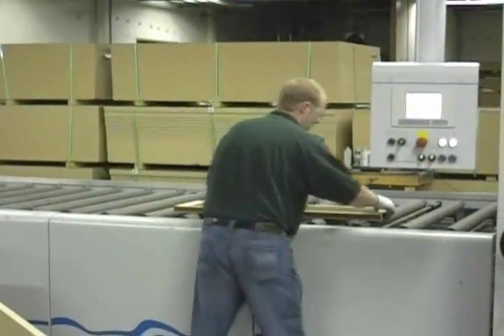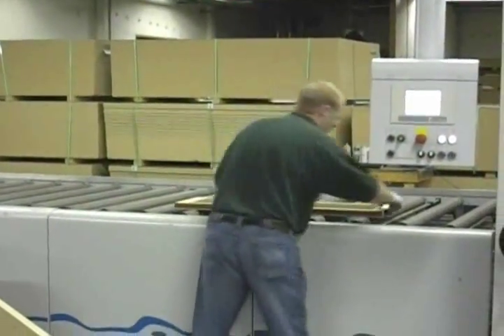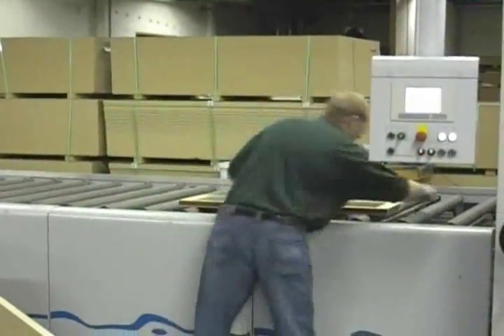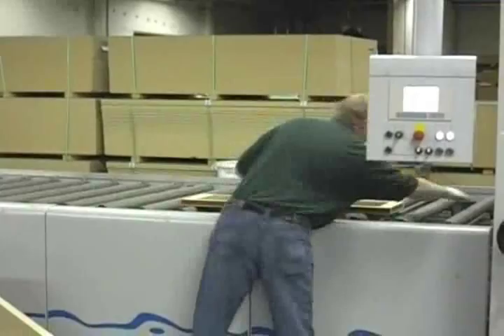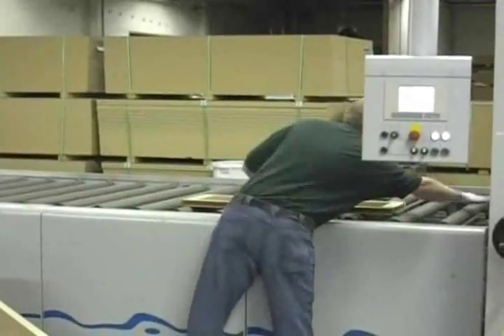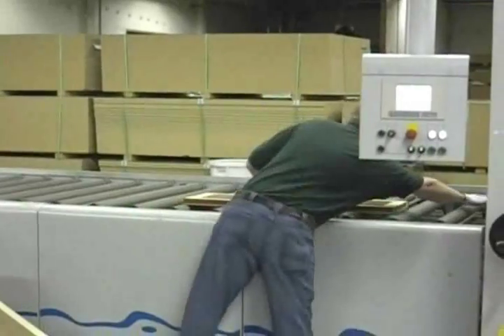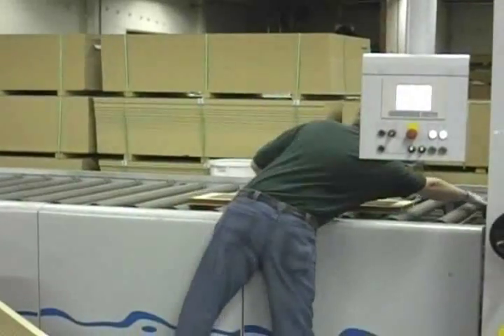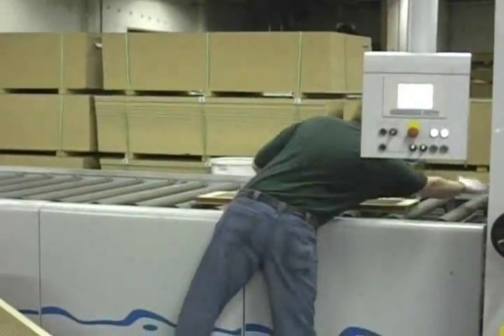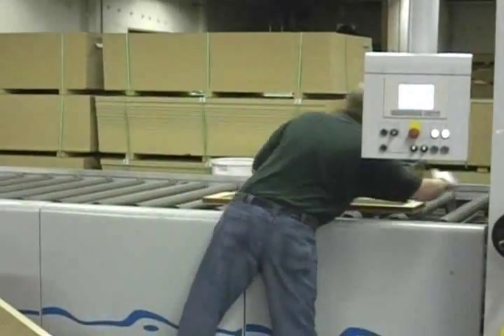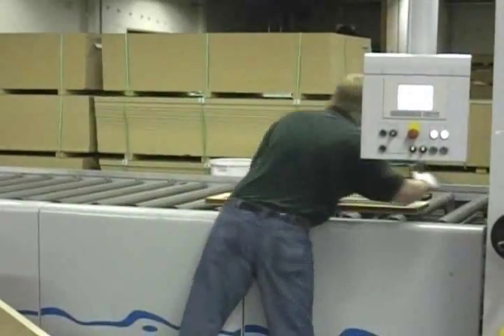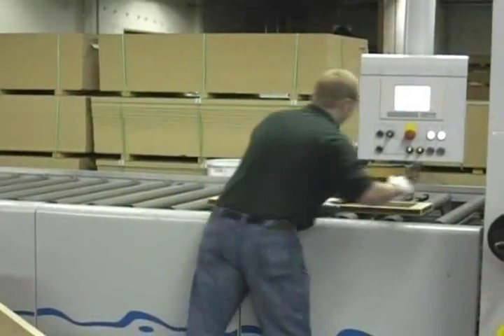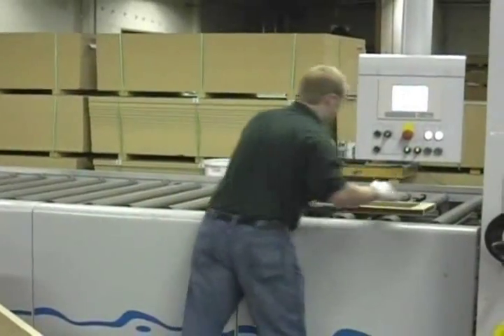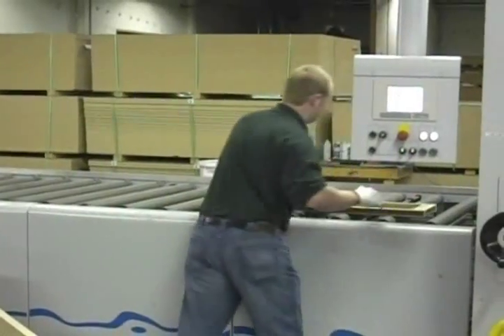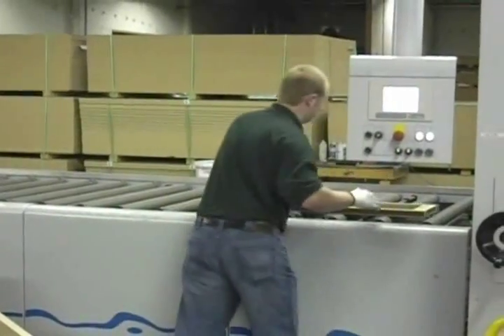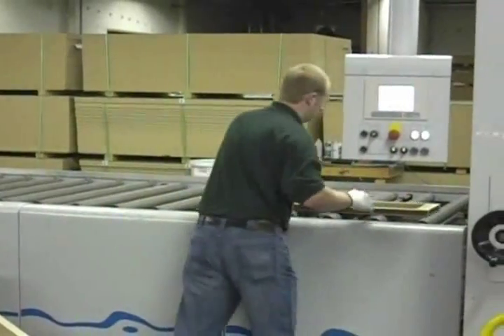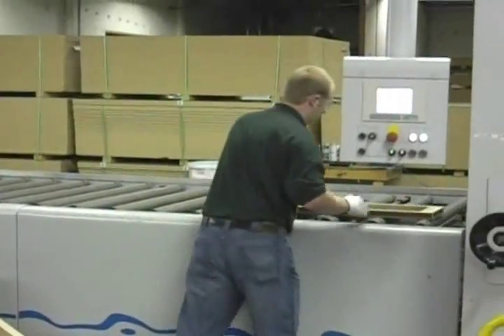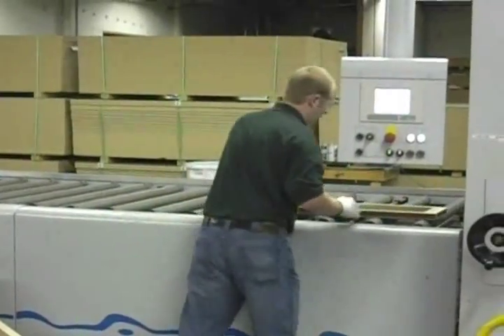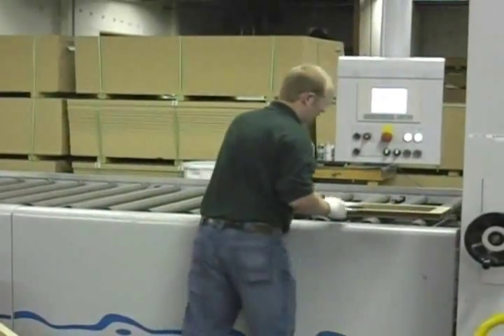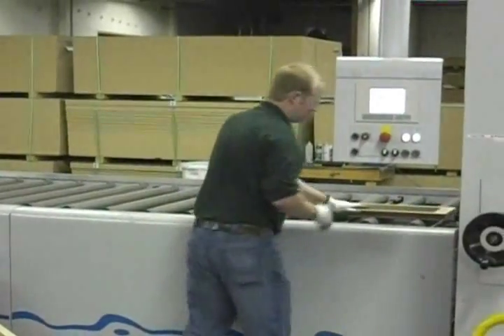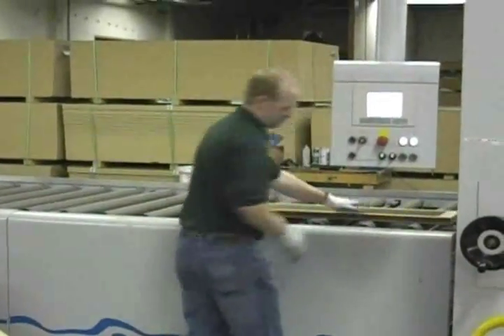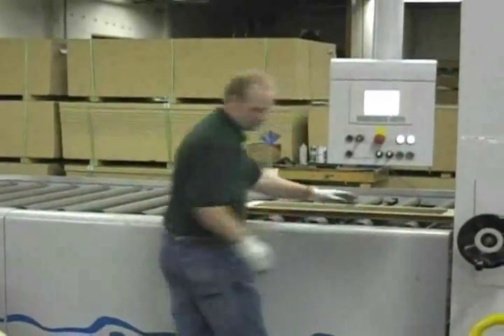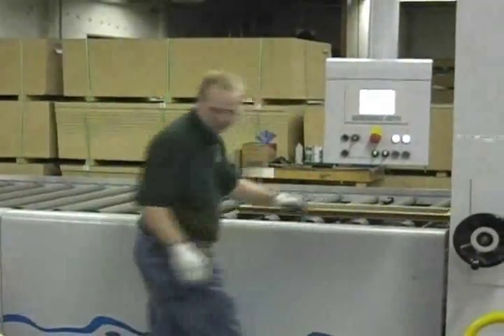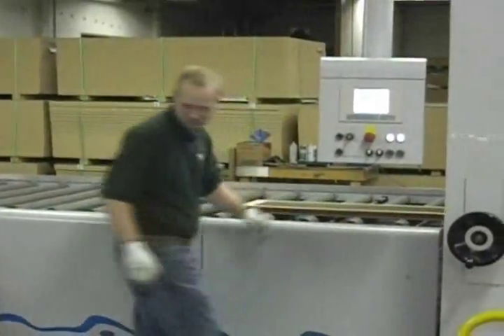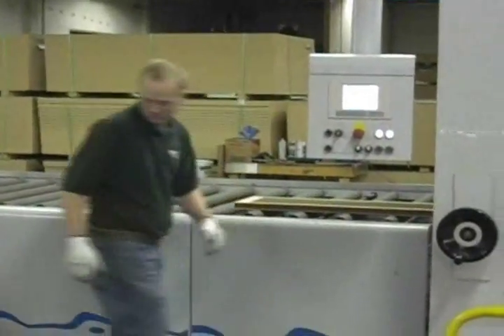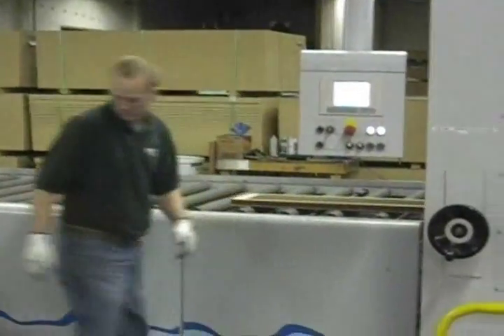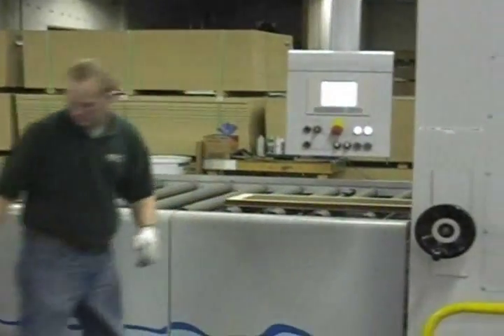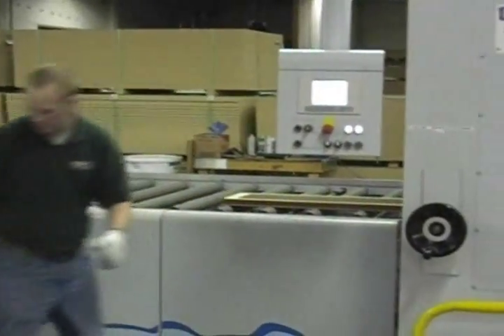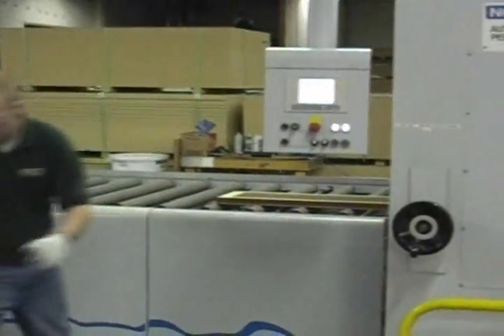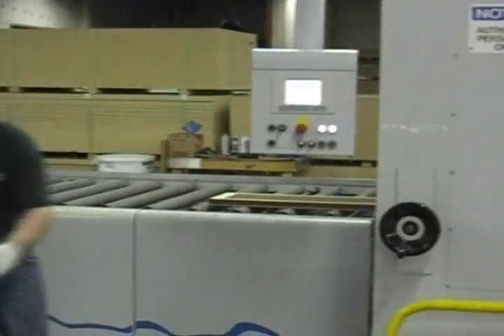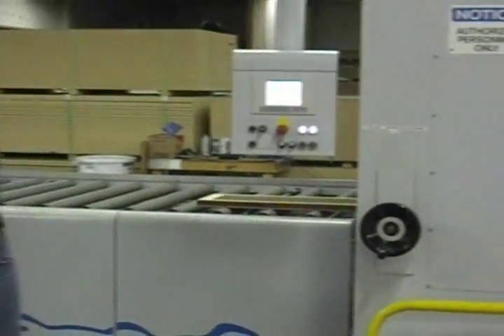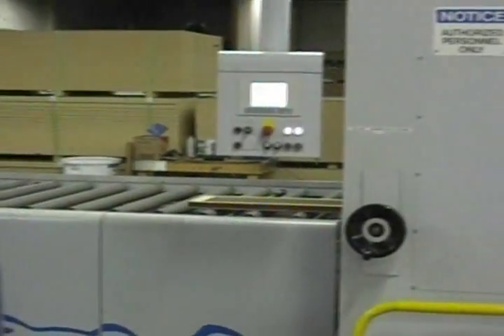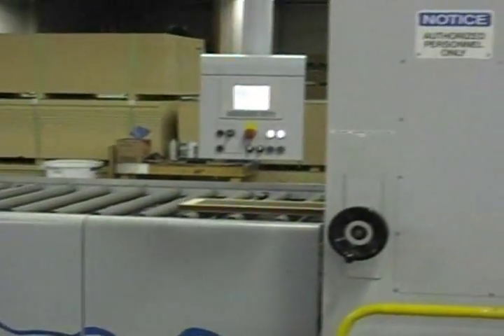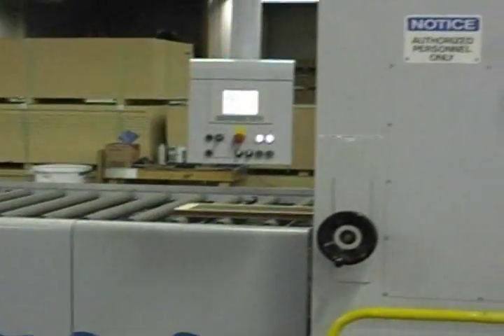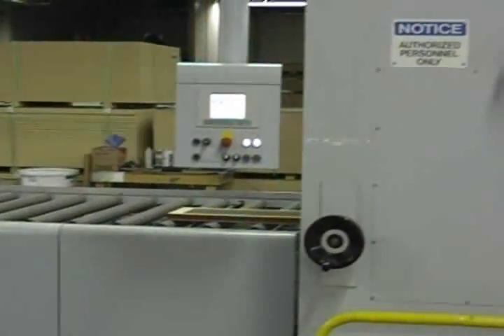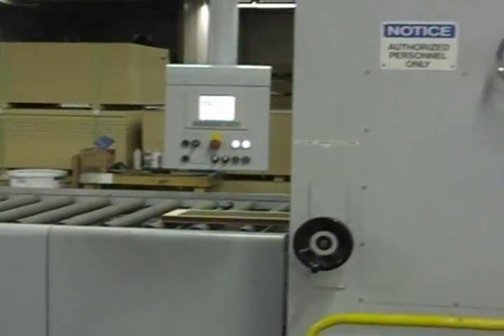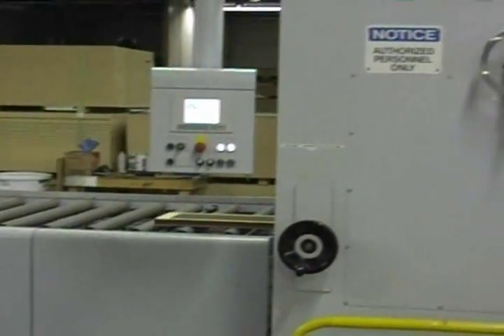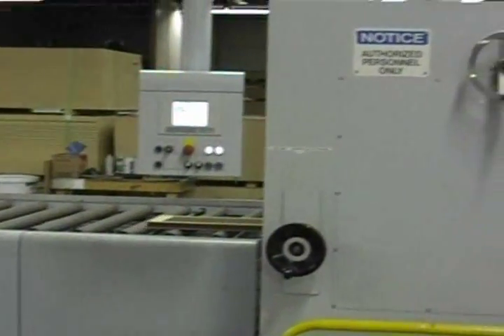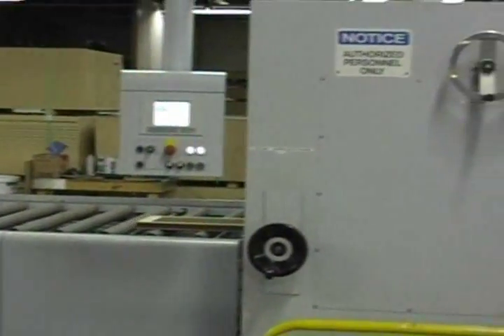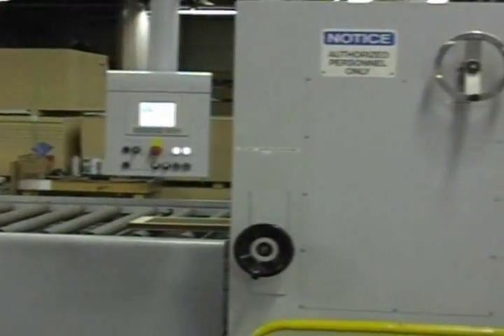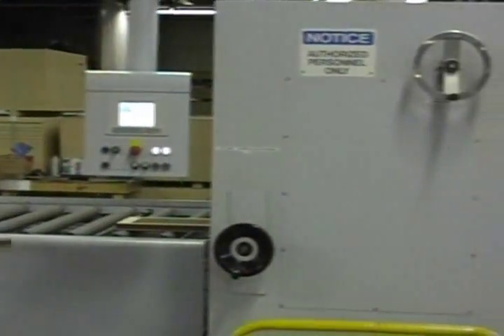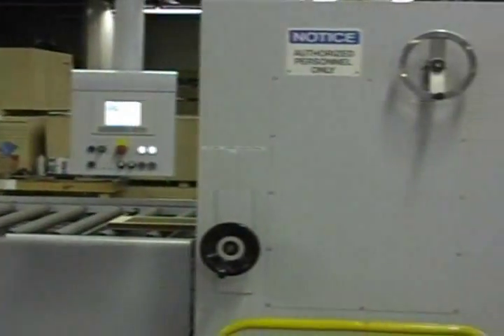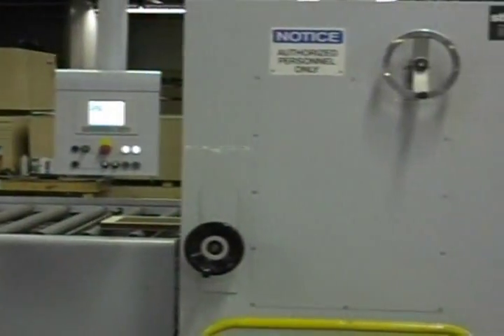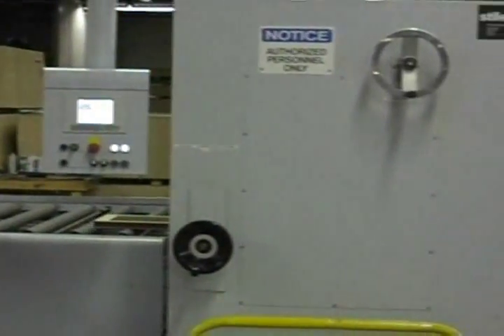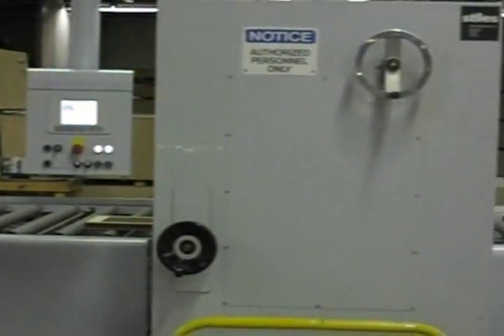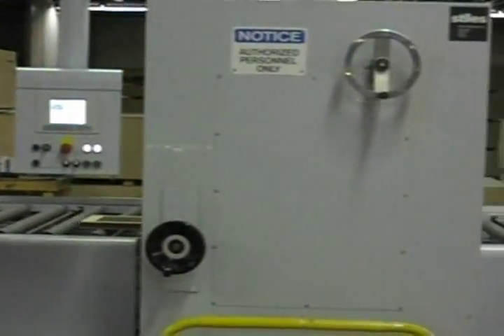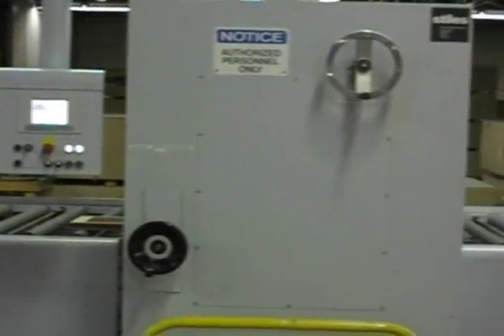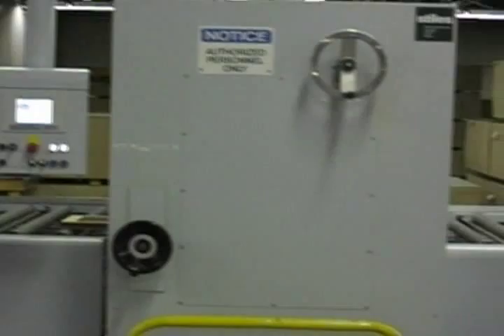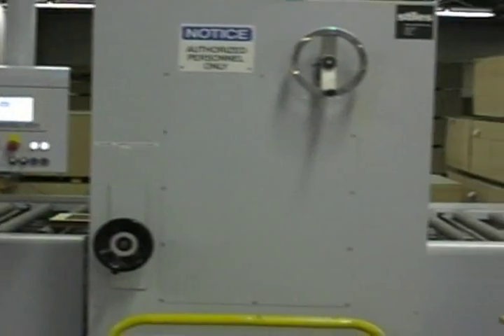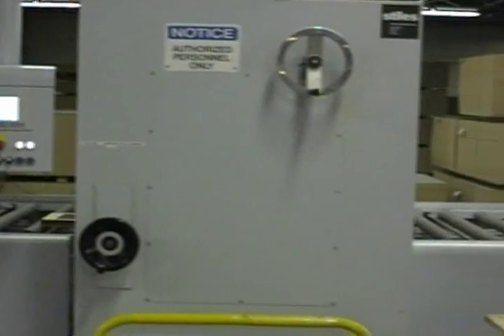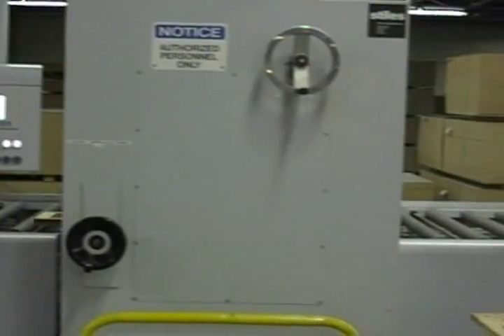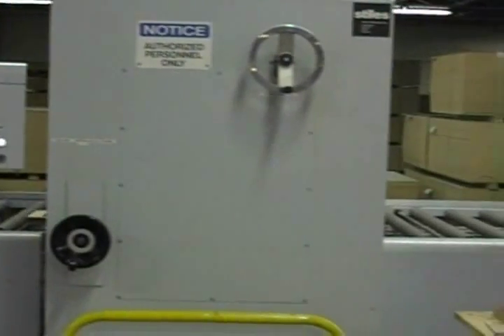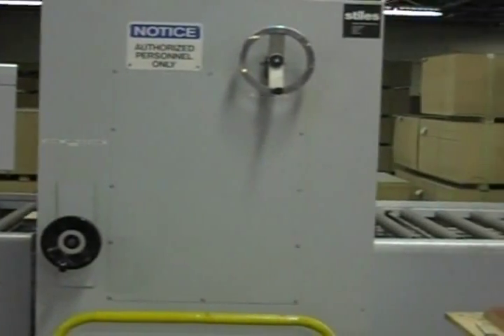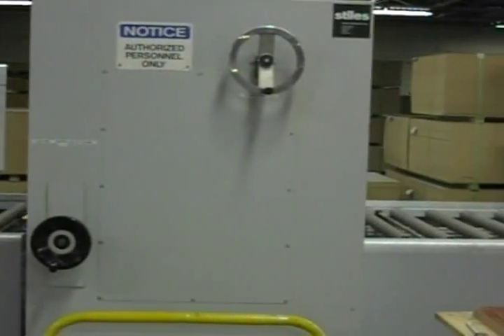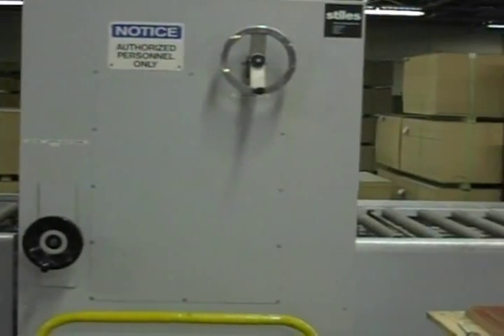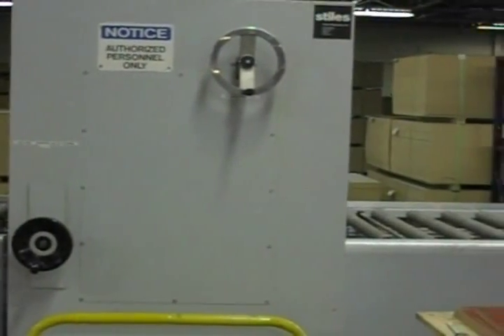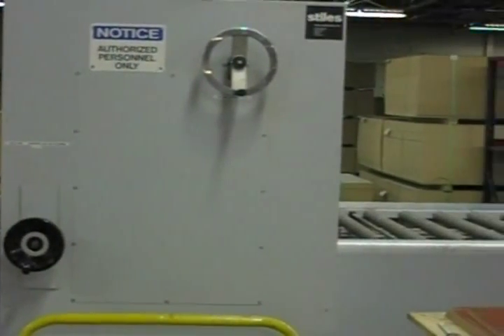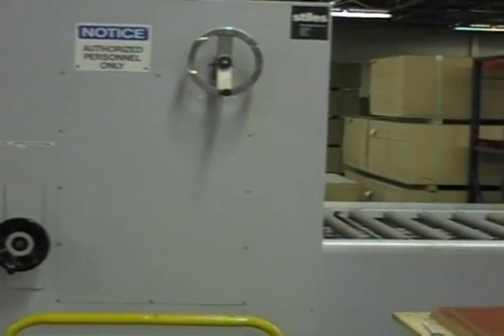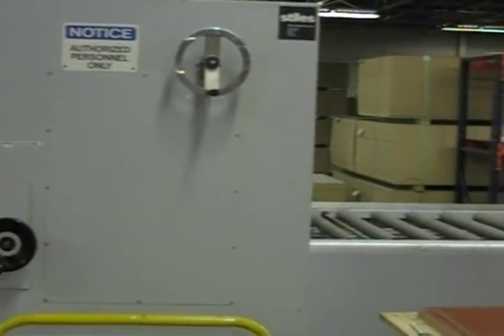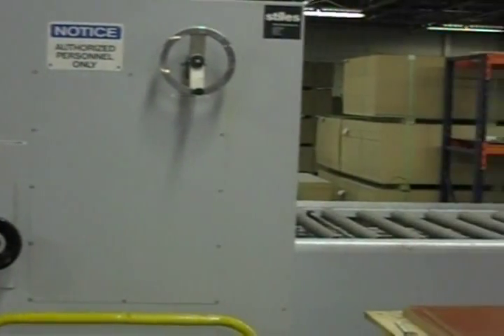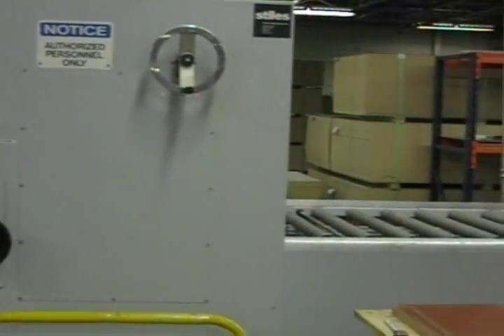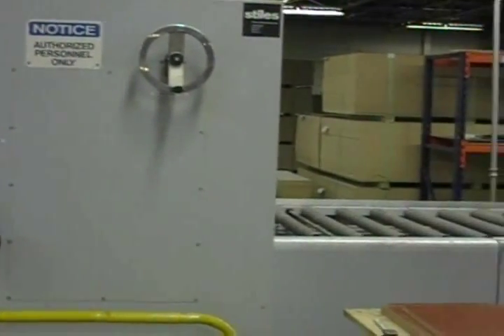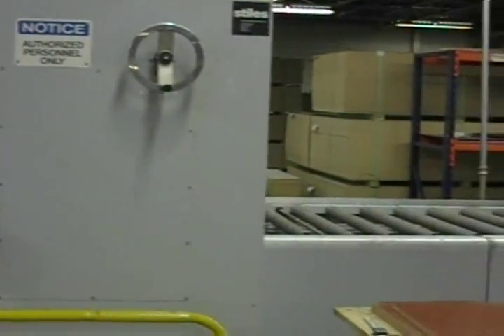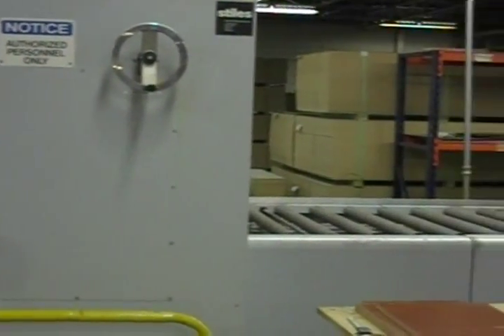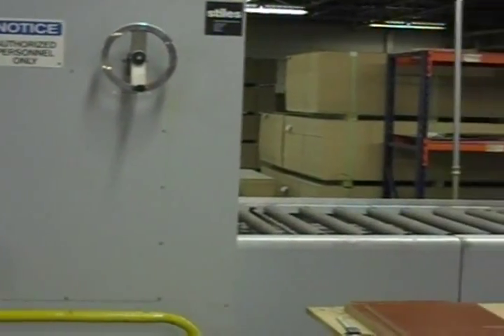The panel is sent through again, adhesive applied, and the skin for the other side of the panel is put in place.